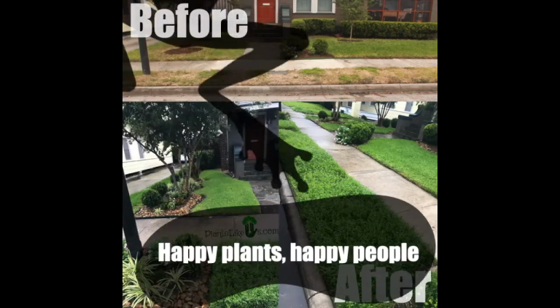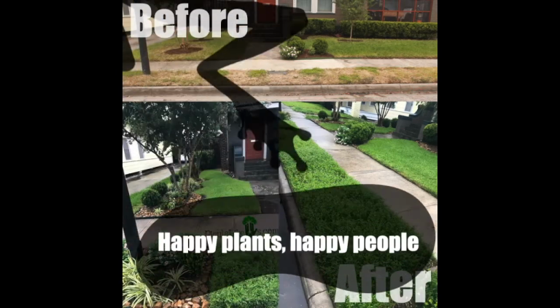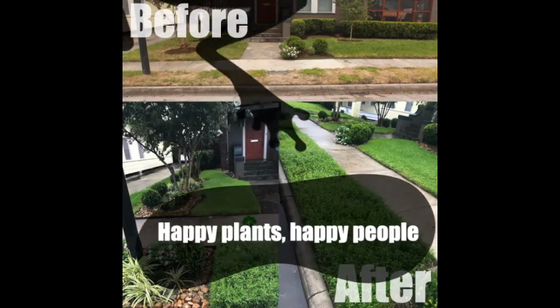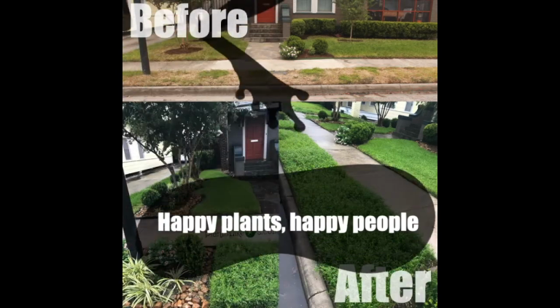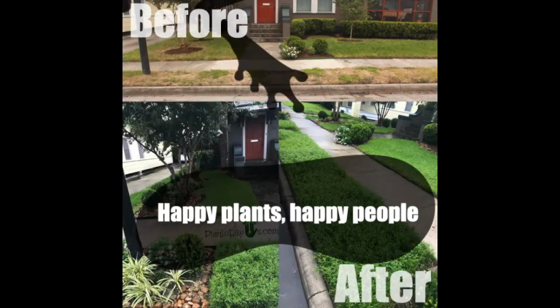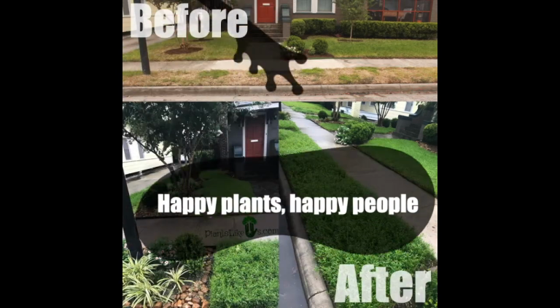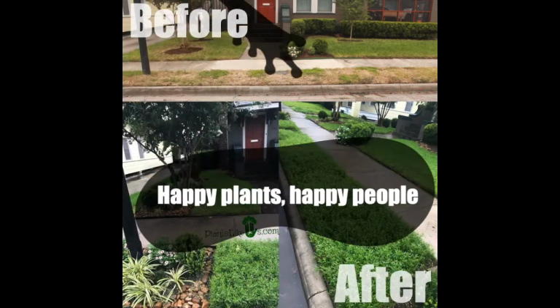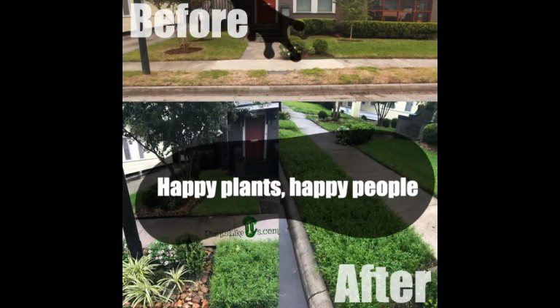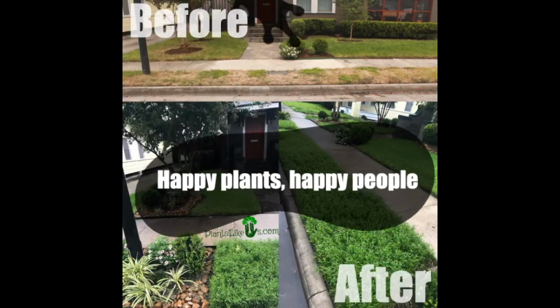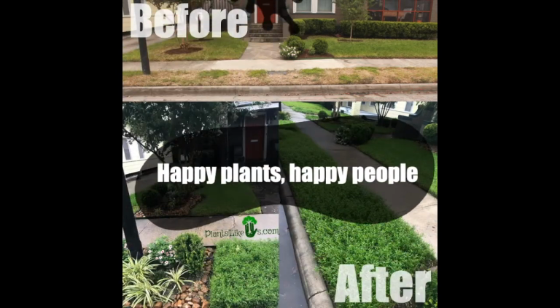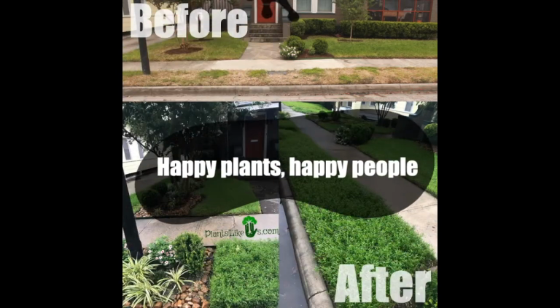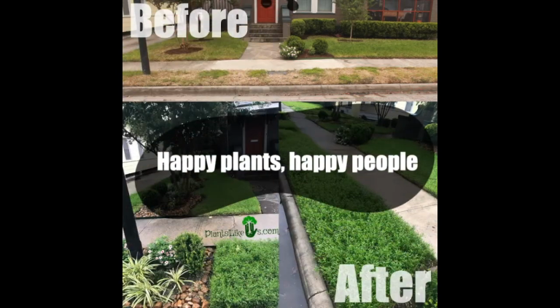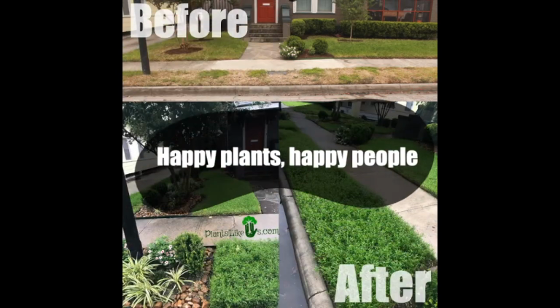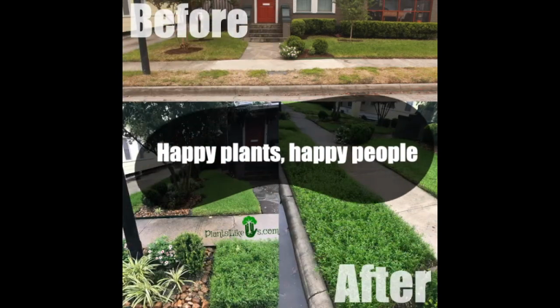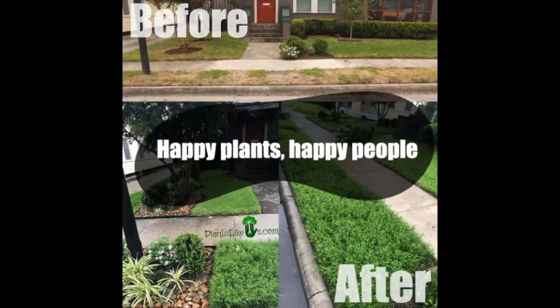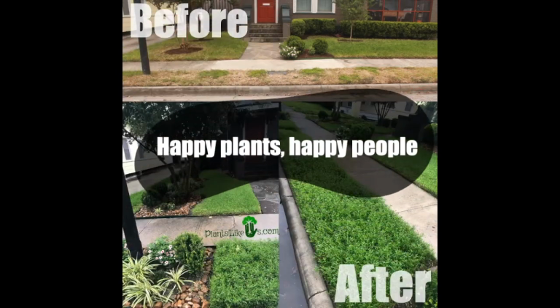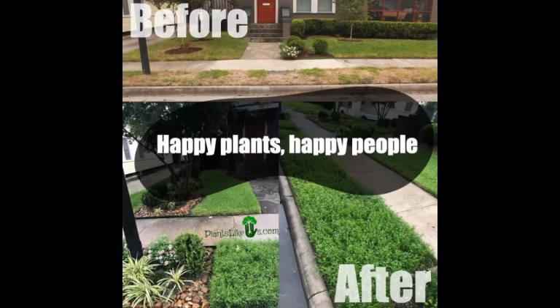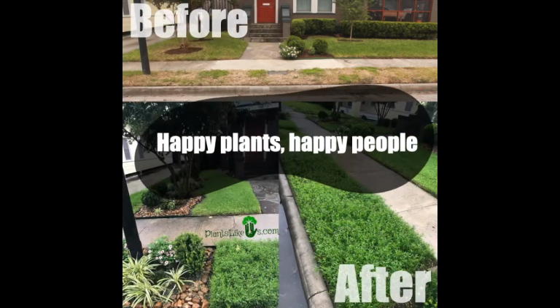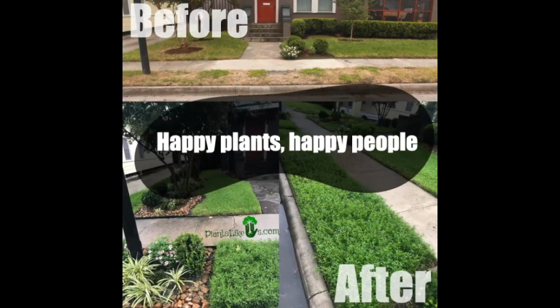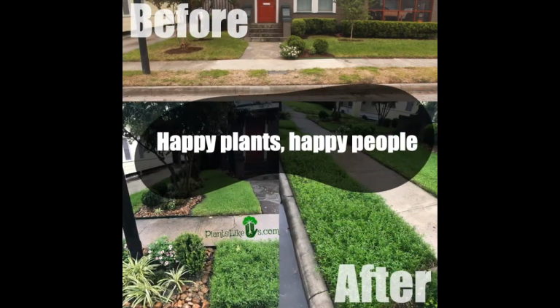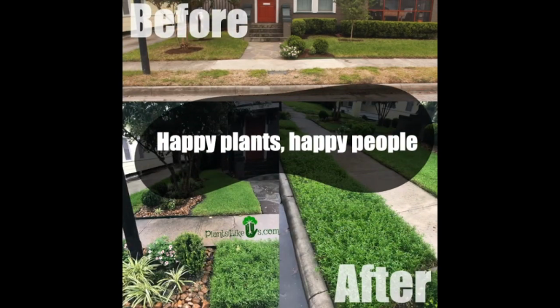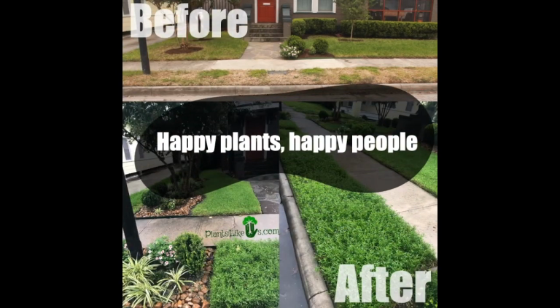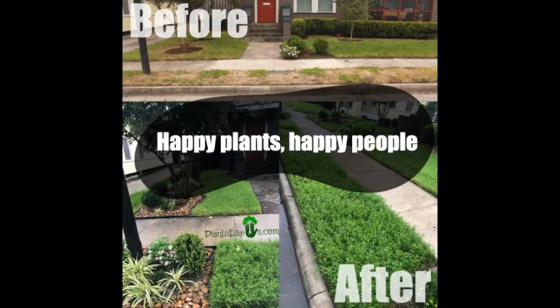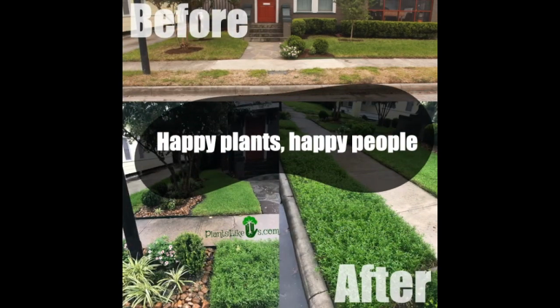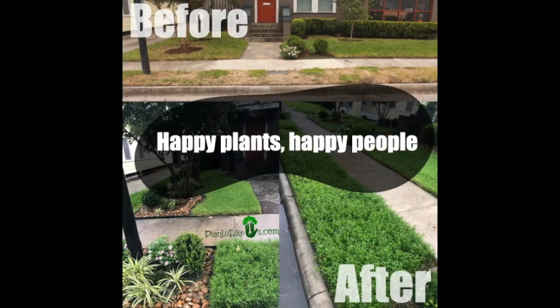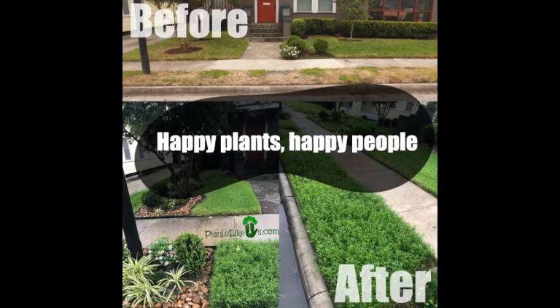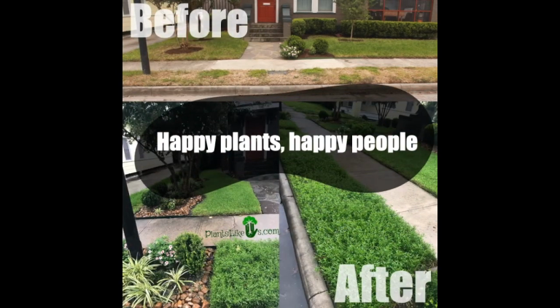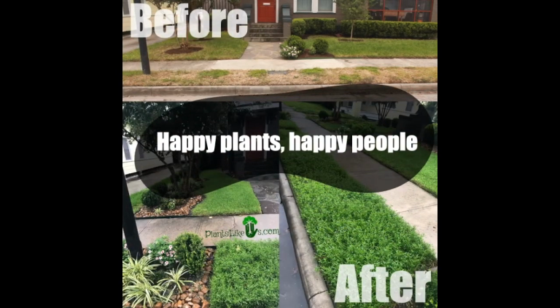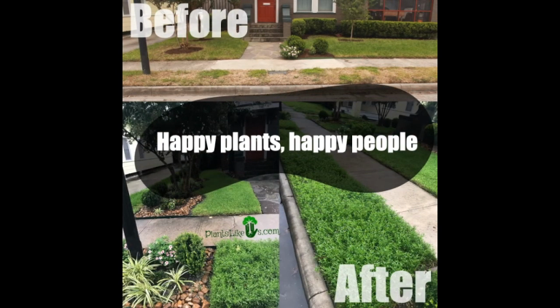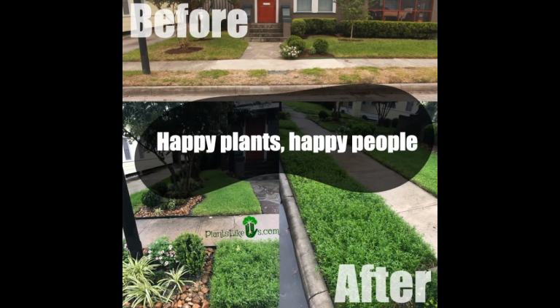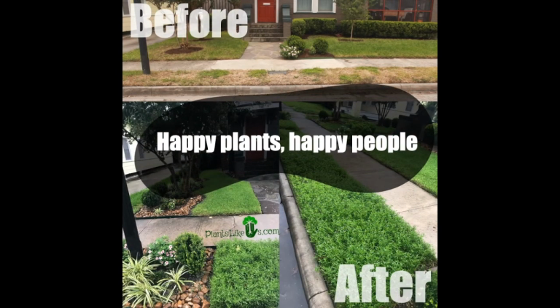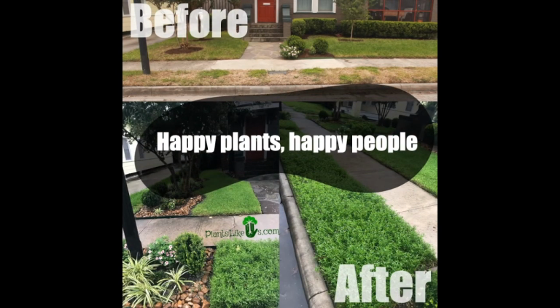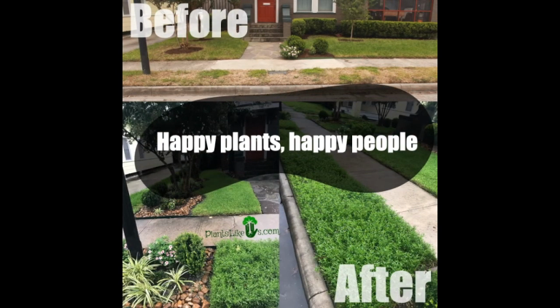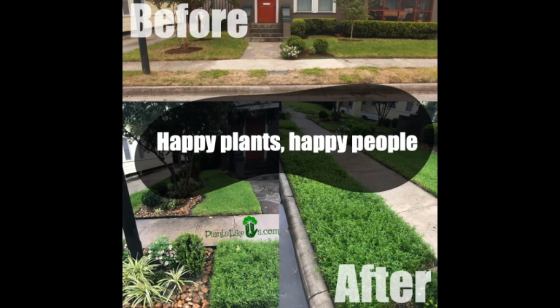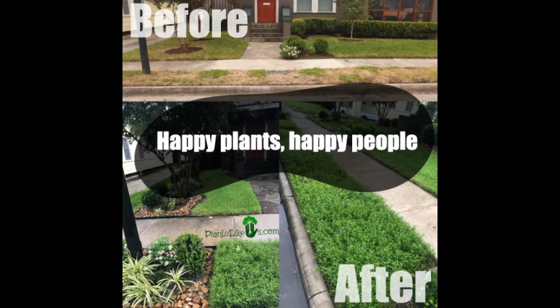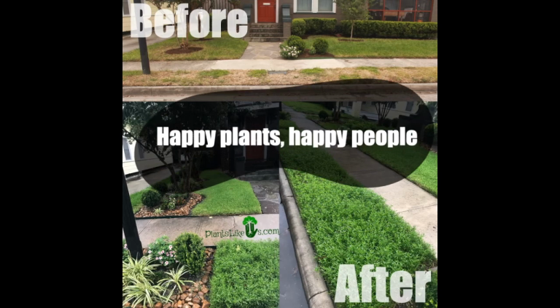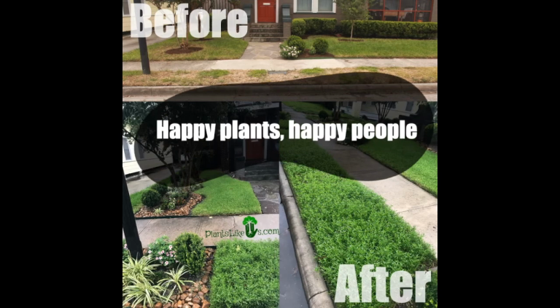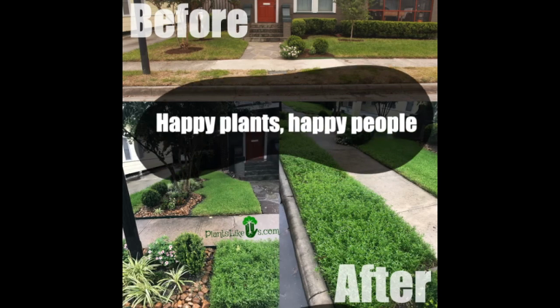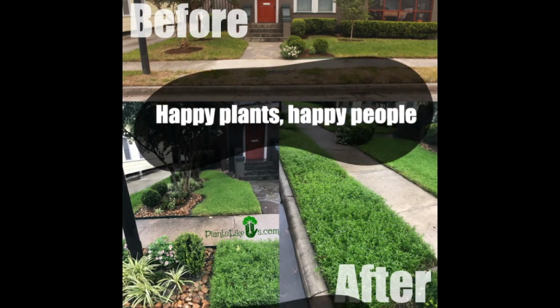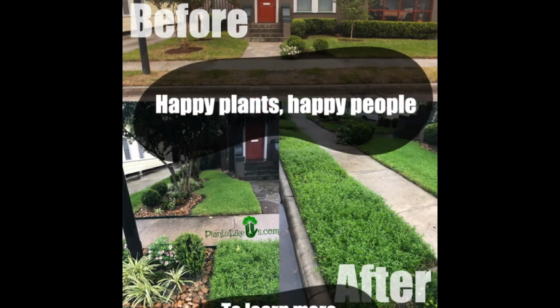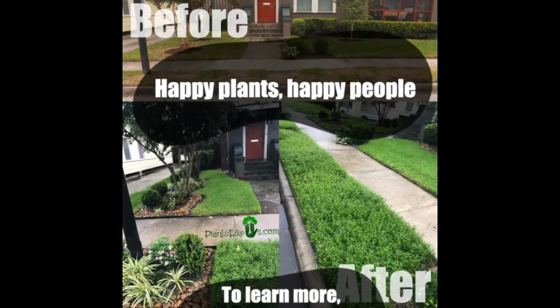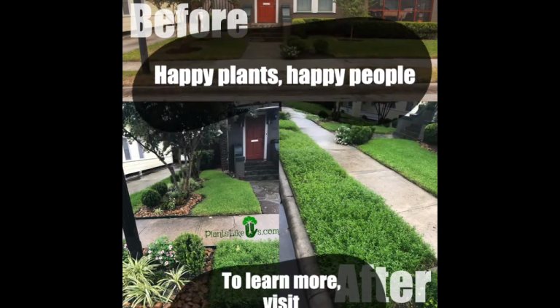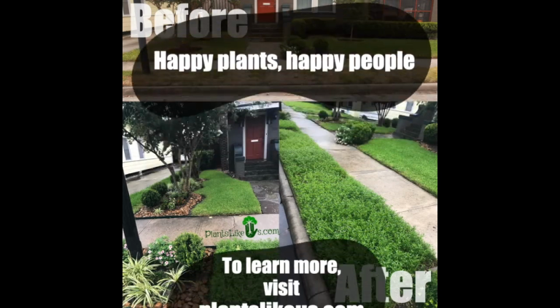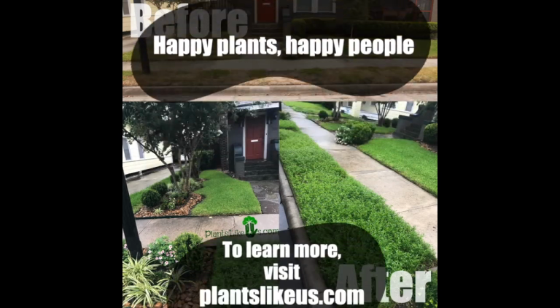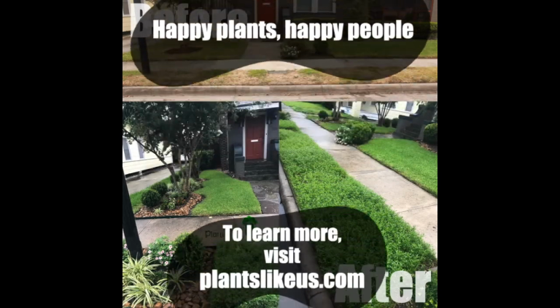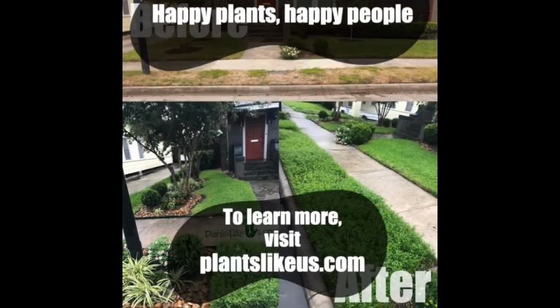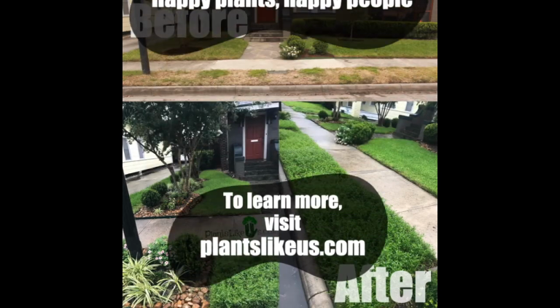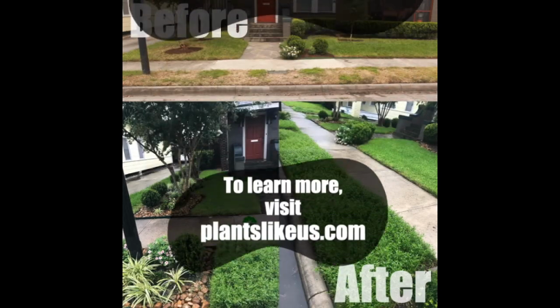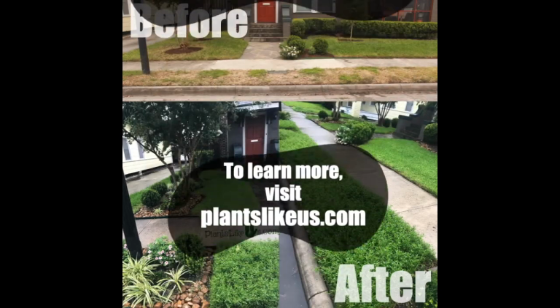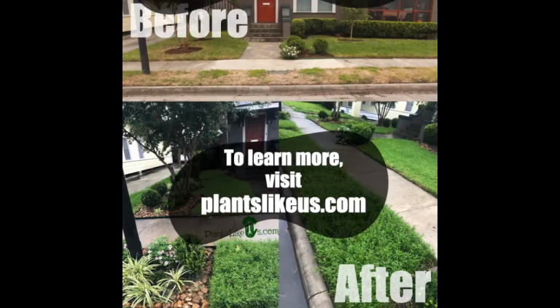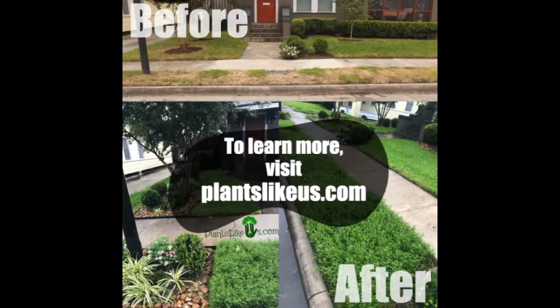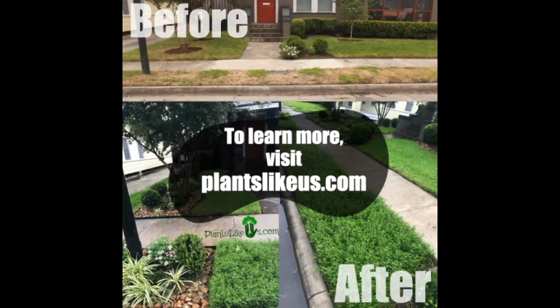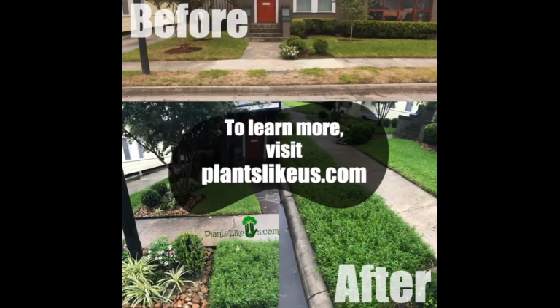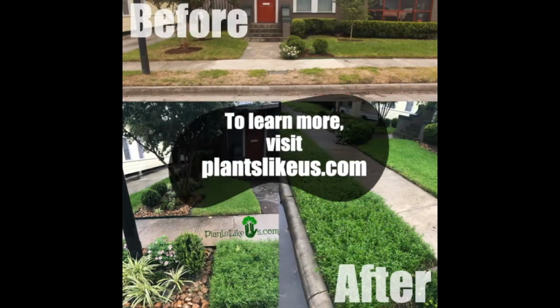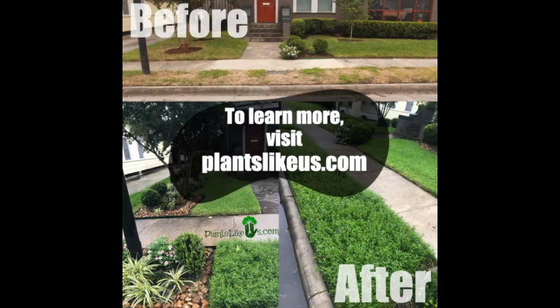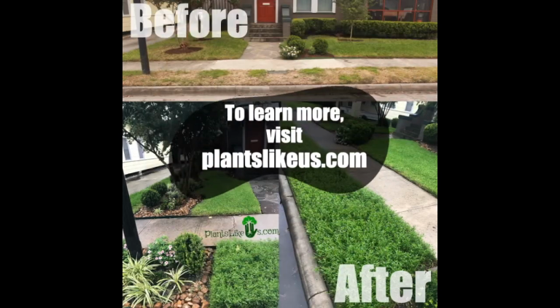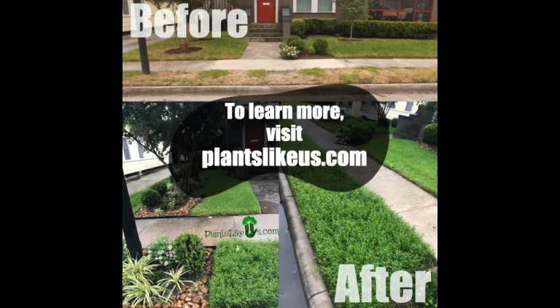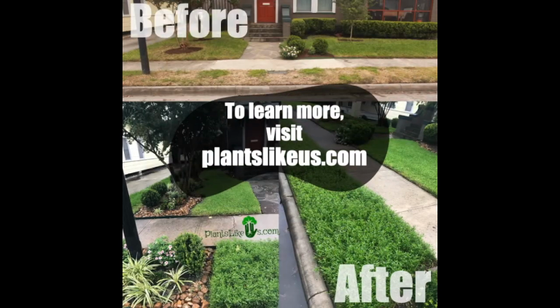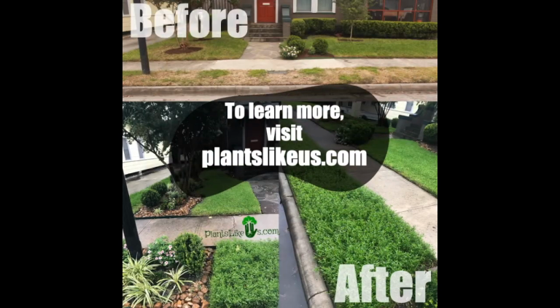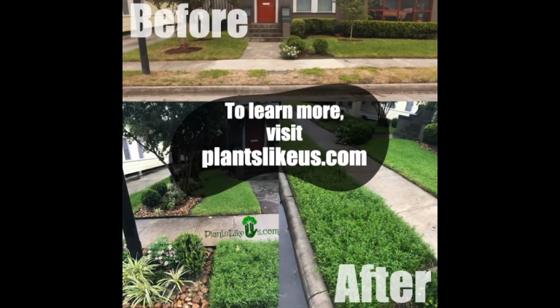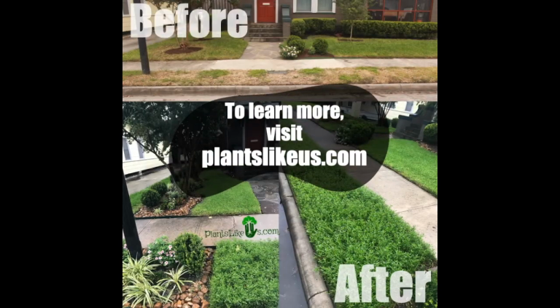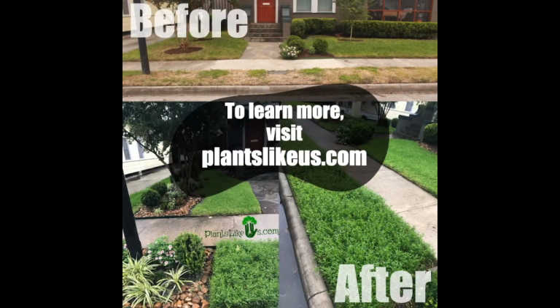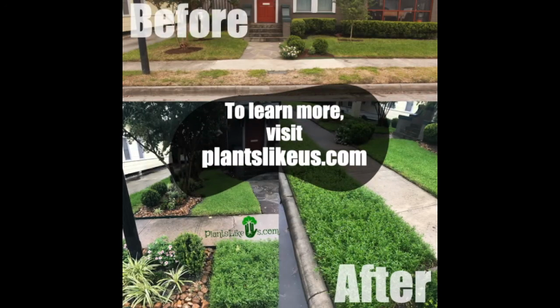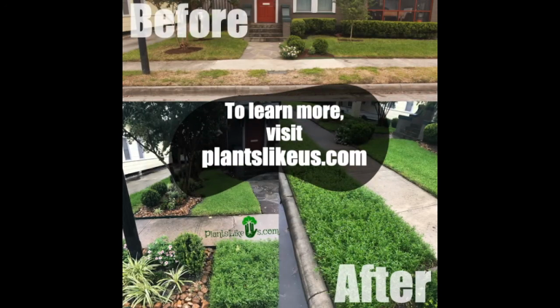Happy plants, happy people. To learn more, visit PlantsLikeUs.com.